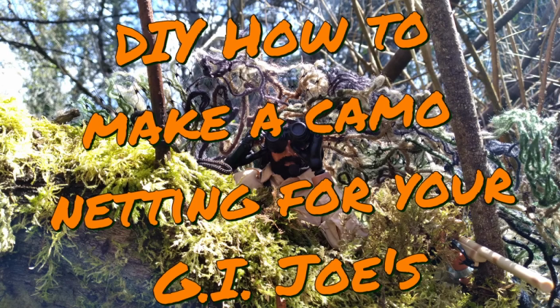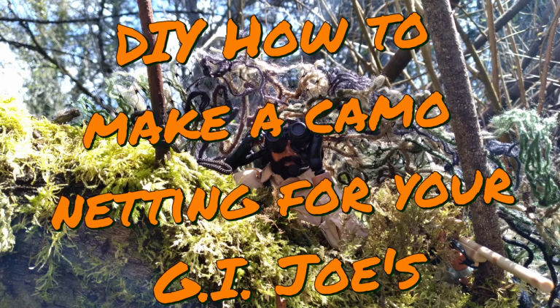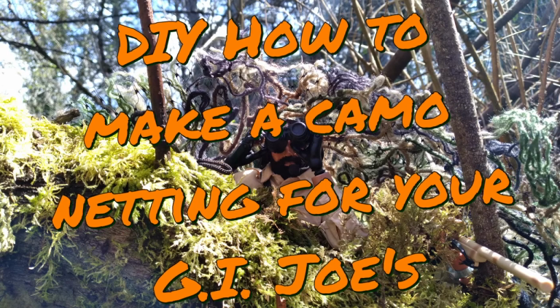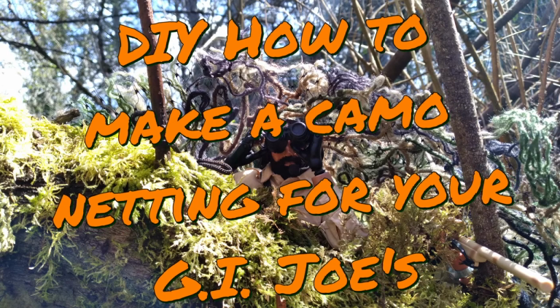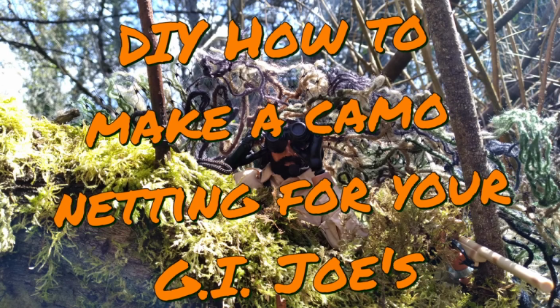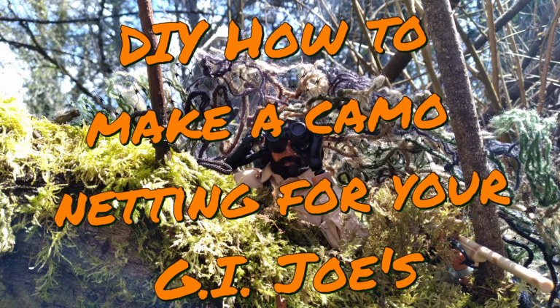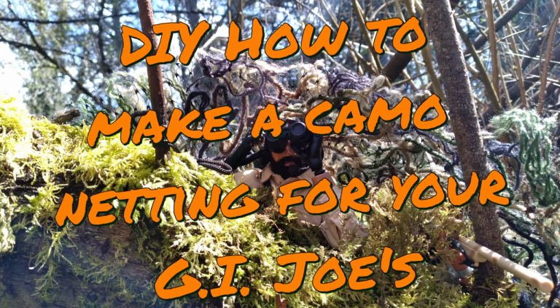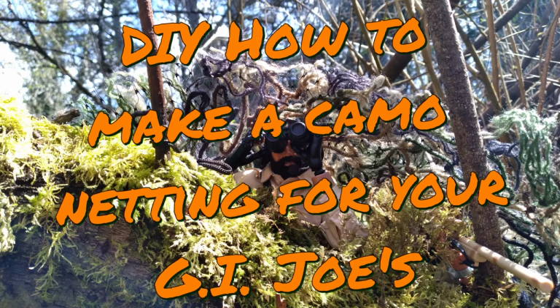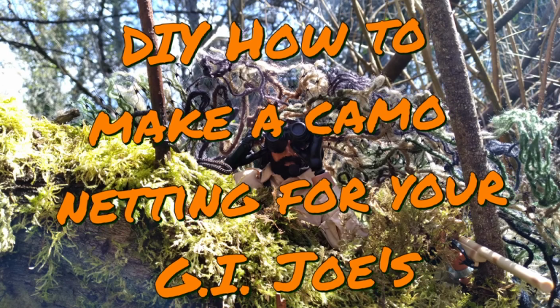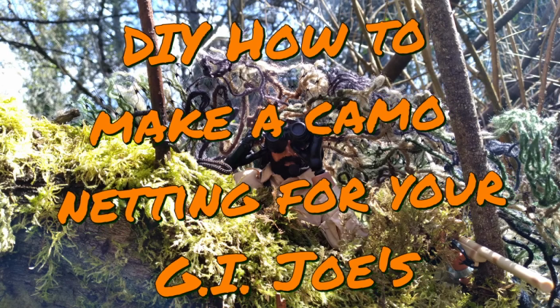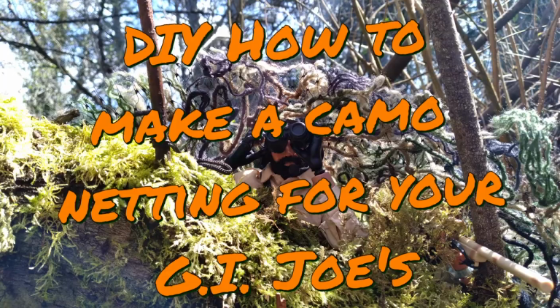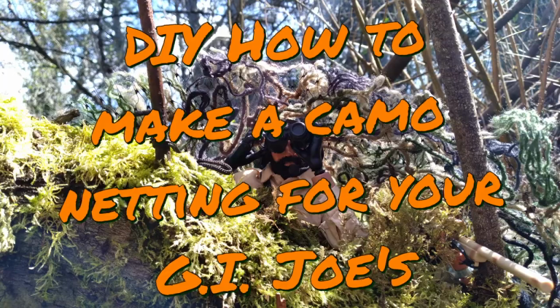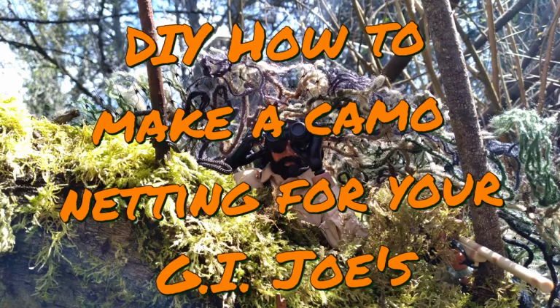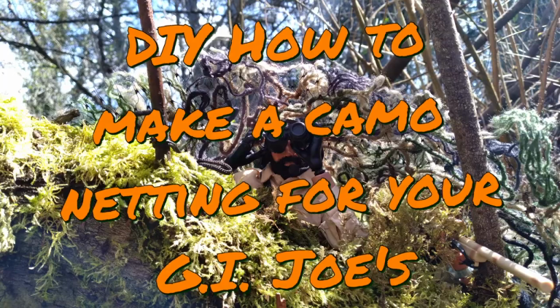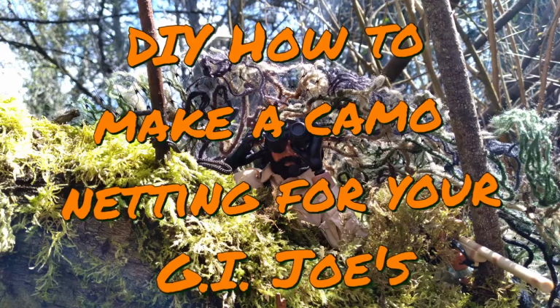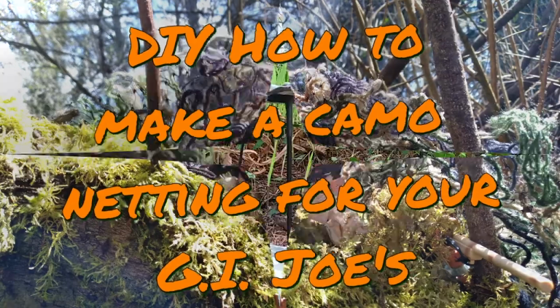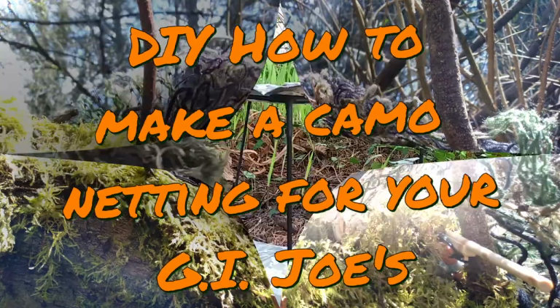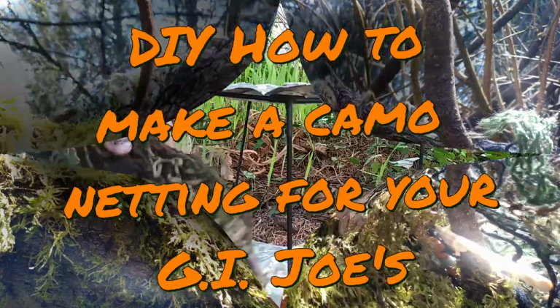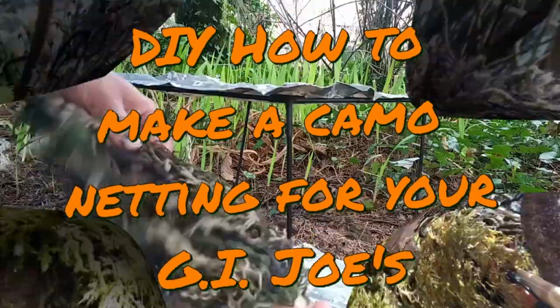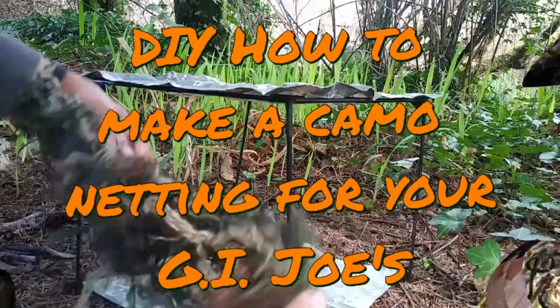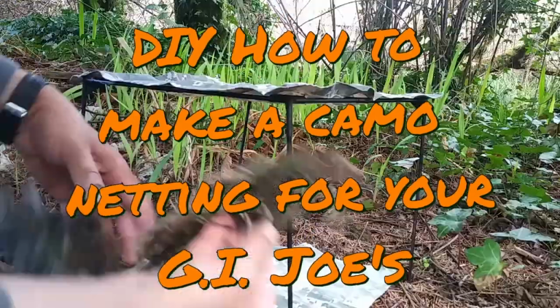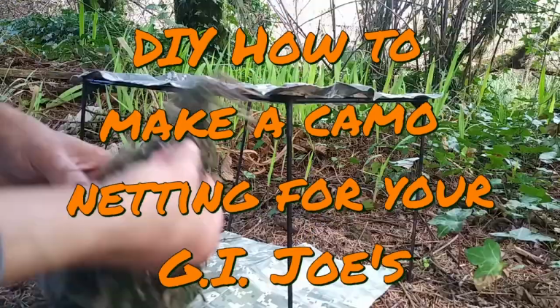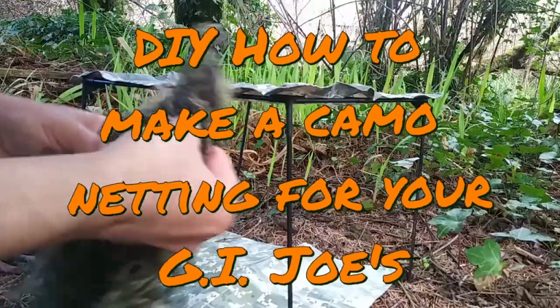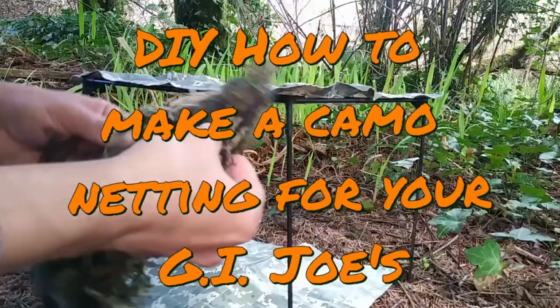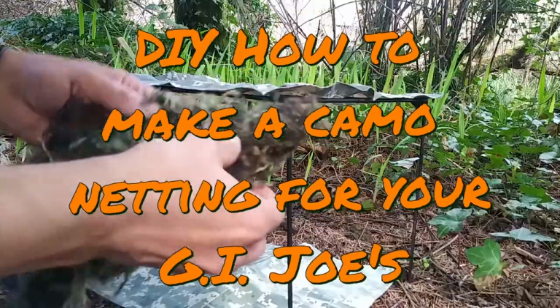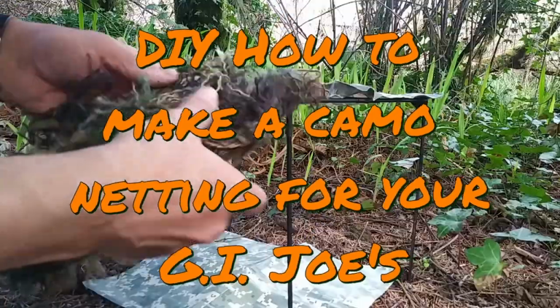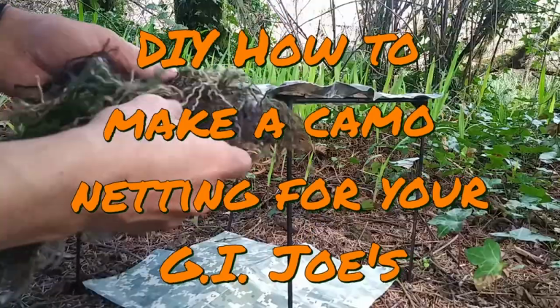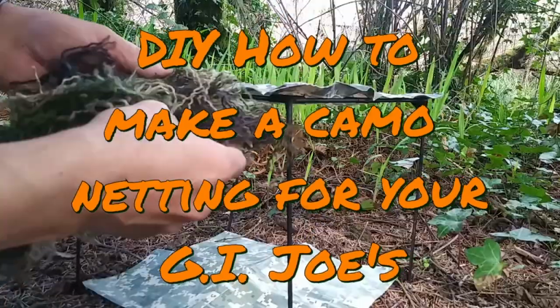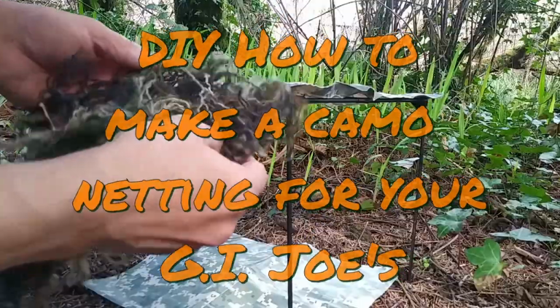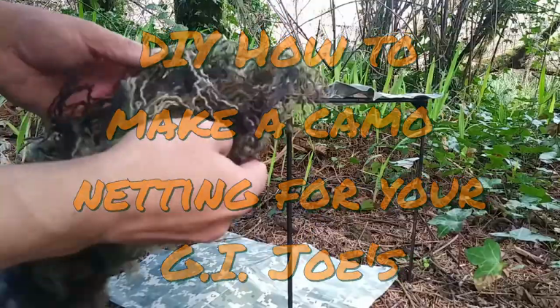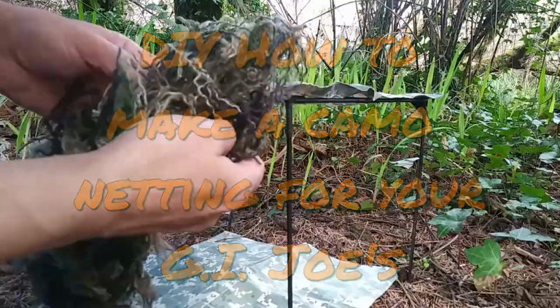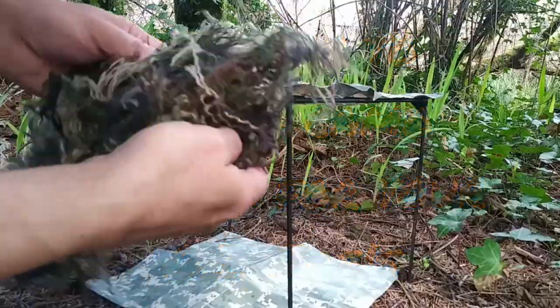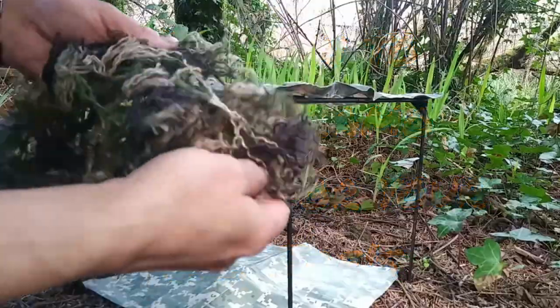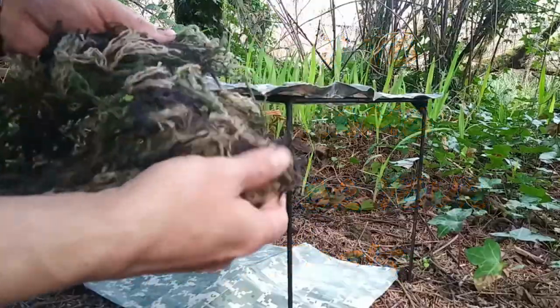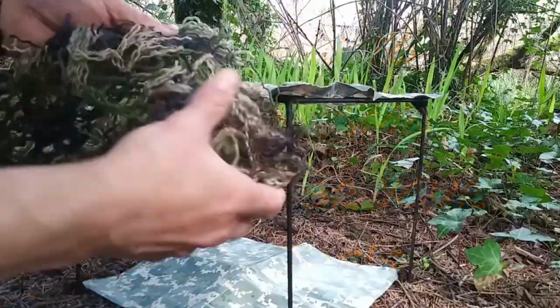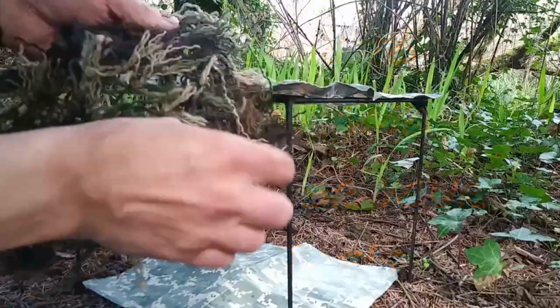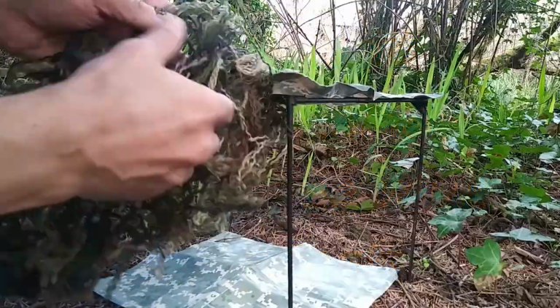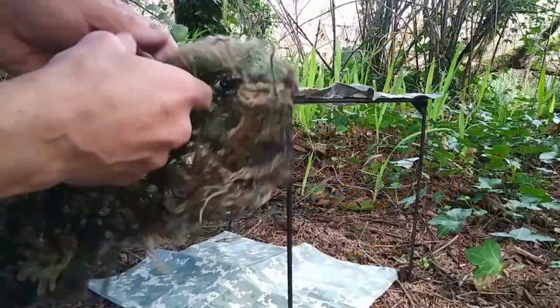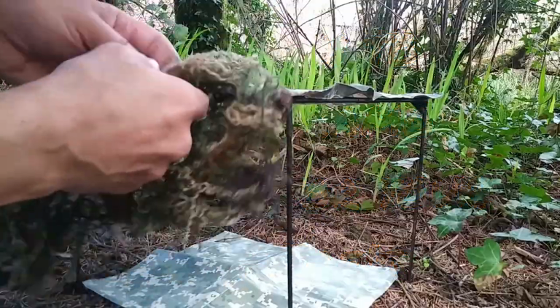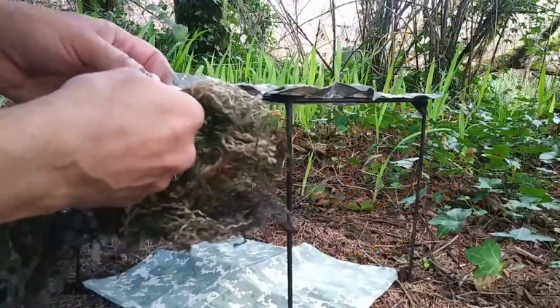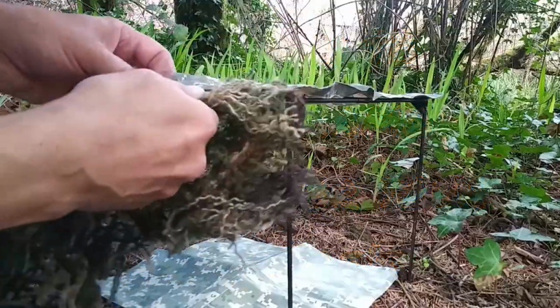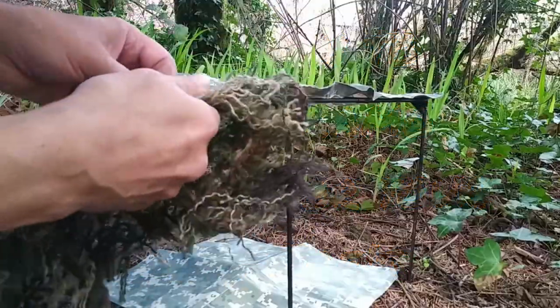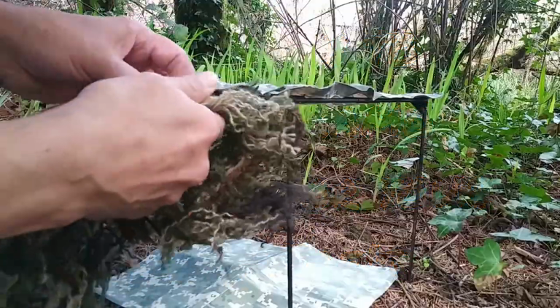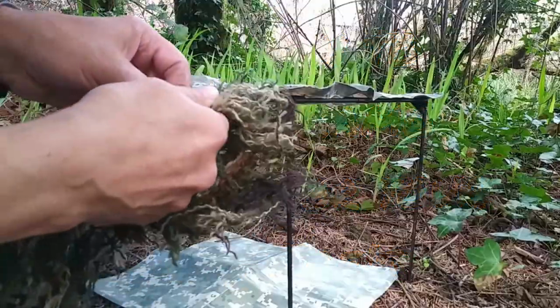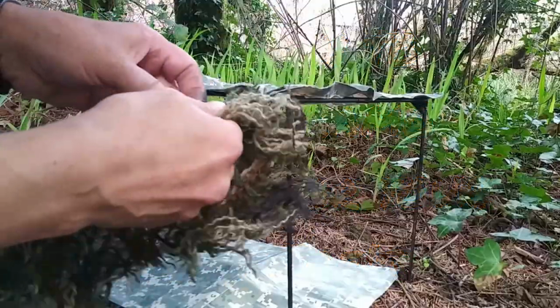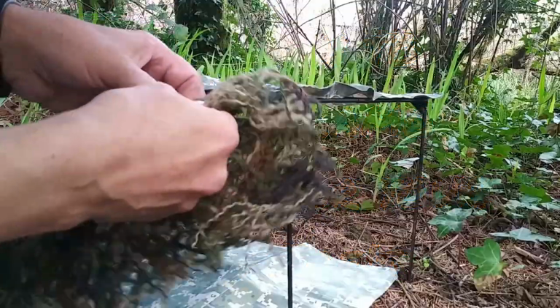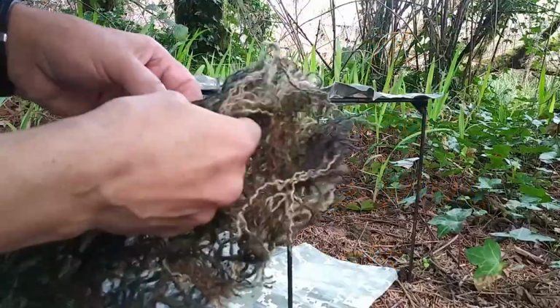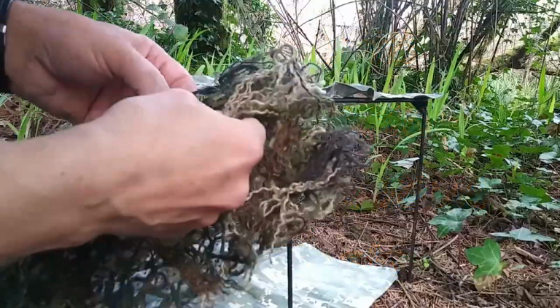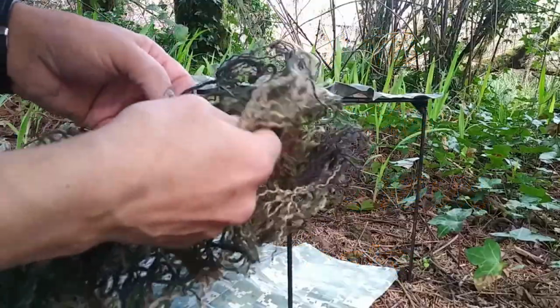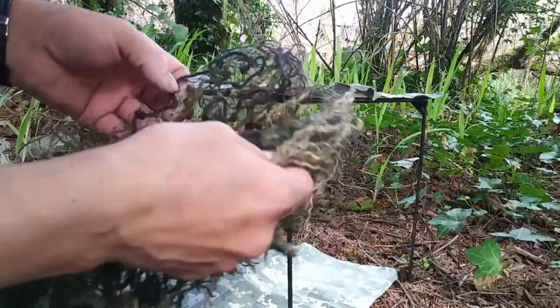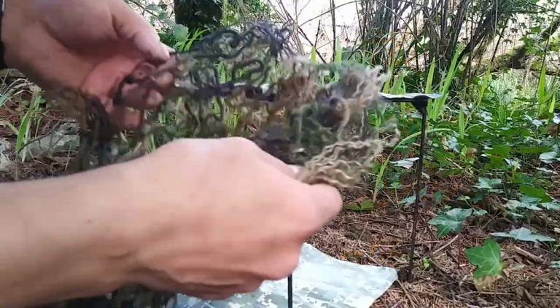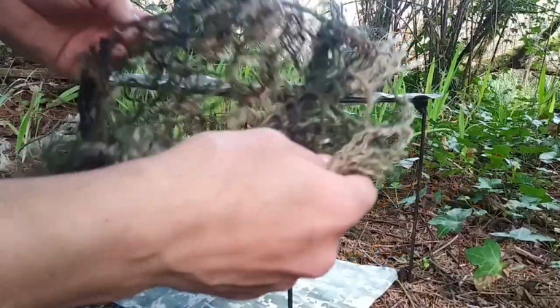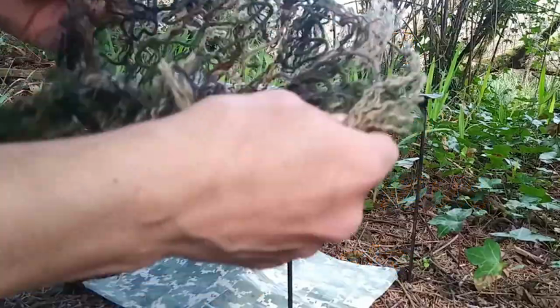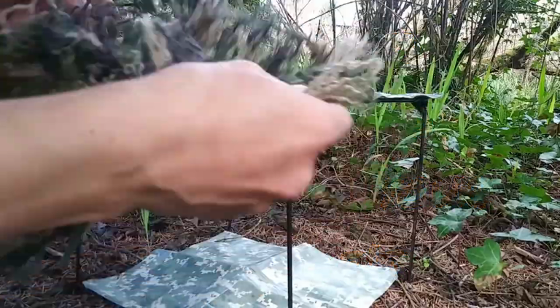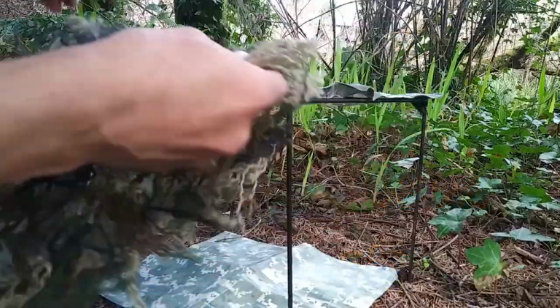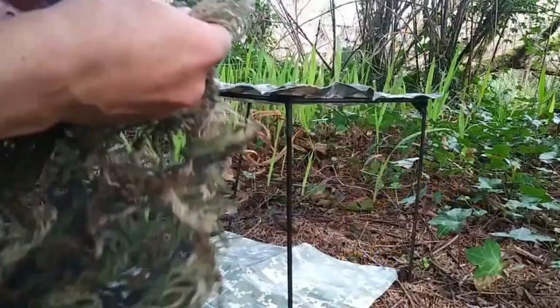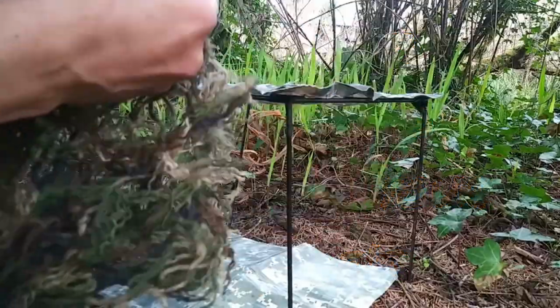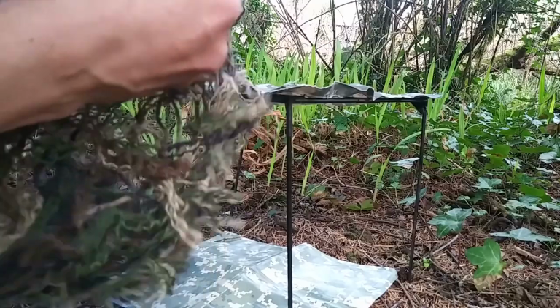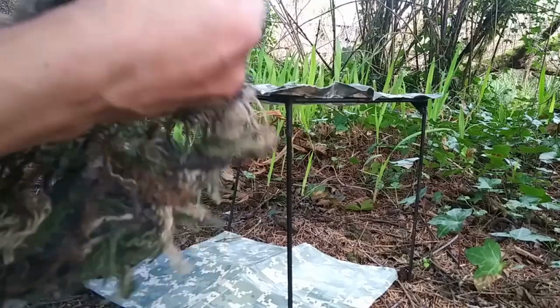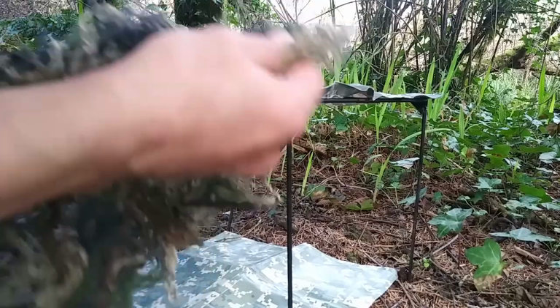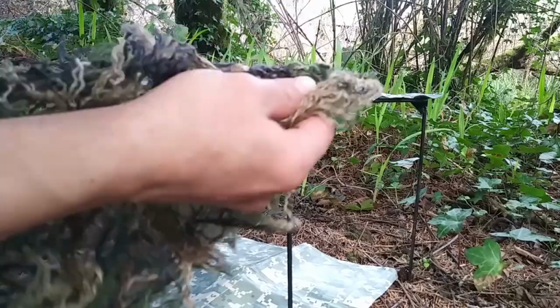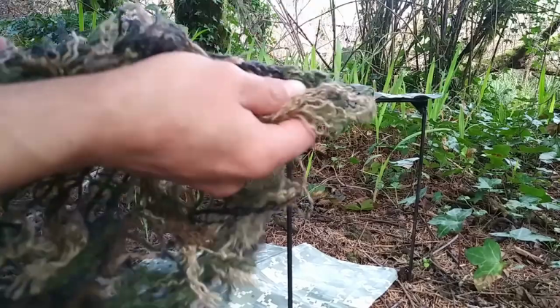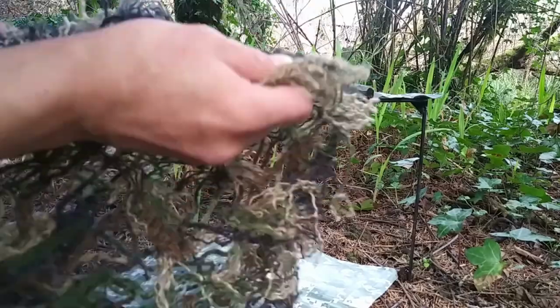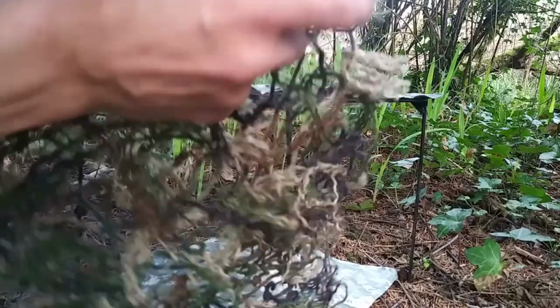DIY: how to make camo netting for your GI Joes. I made a small net for my canopy, and I'll show you how I made it.